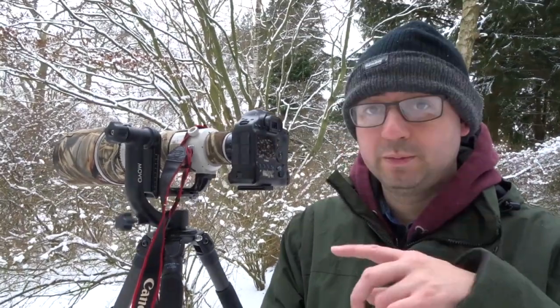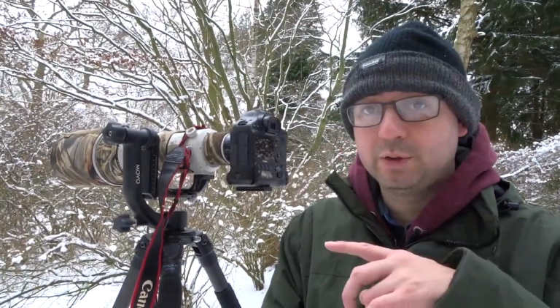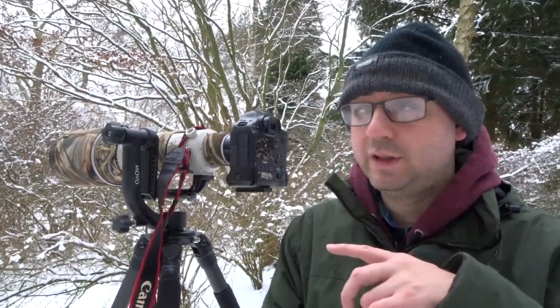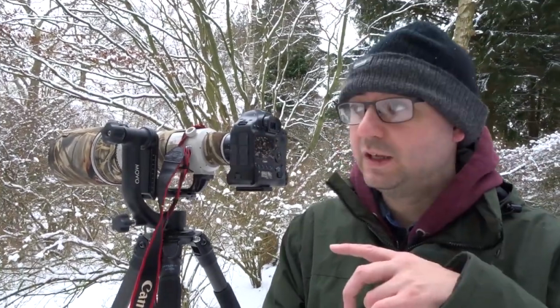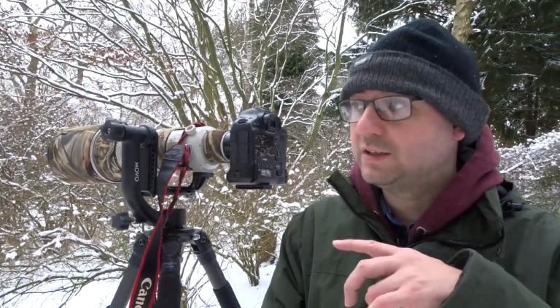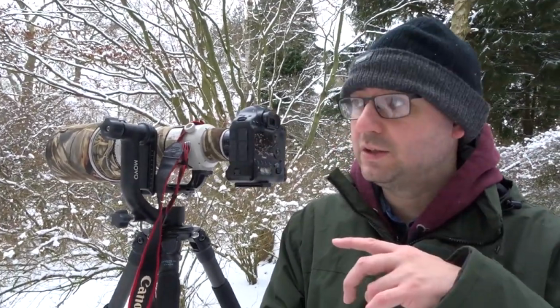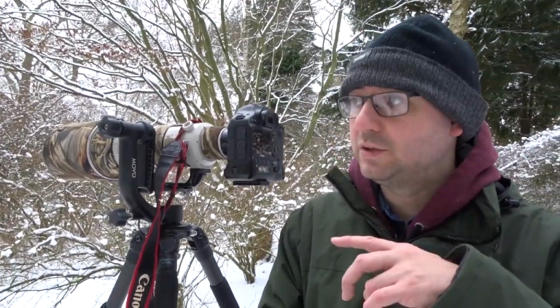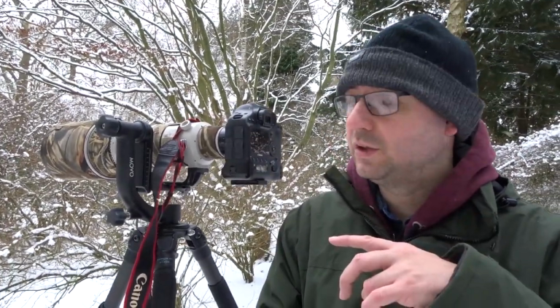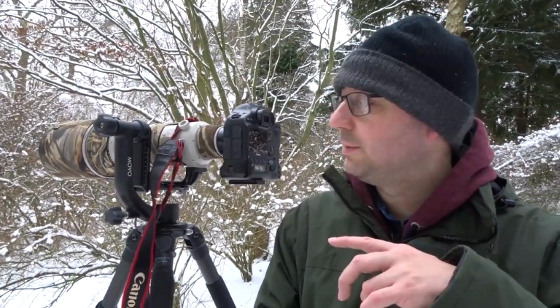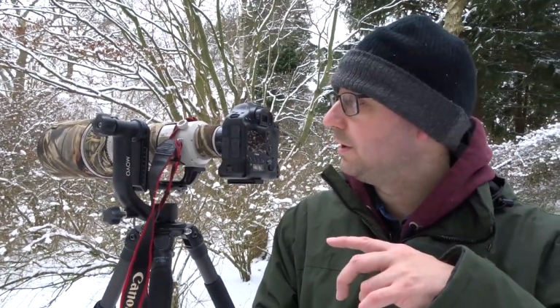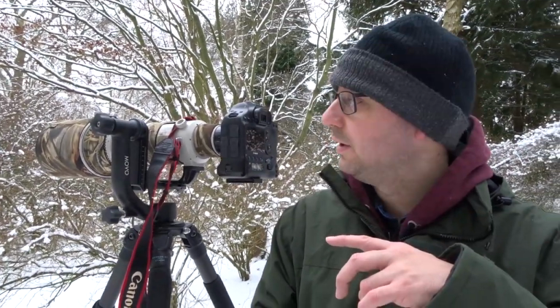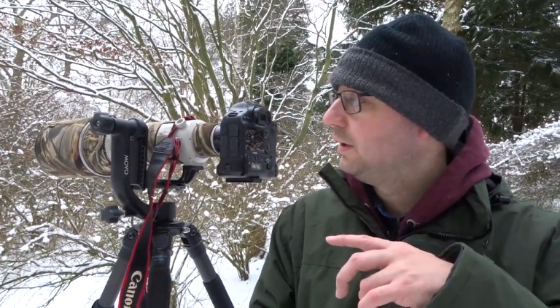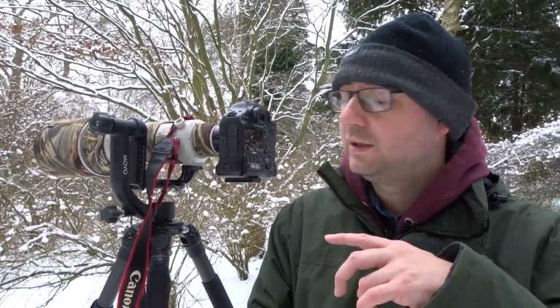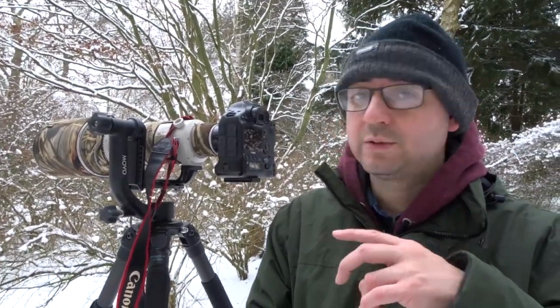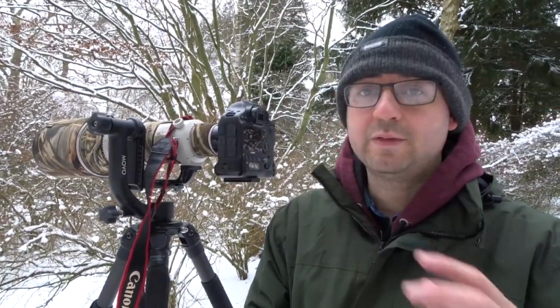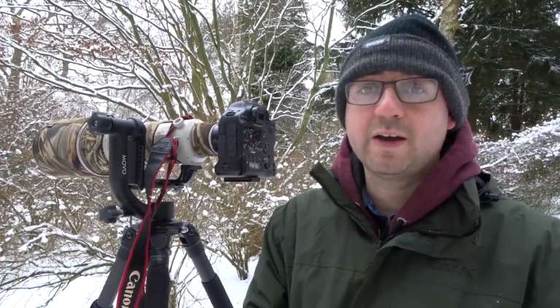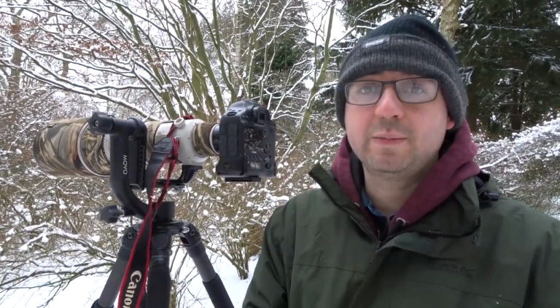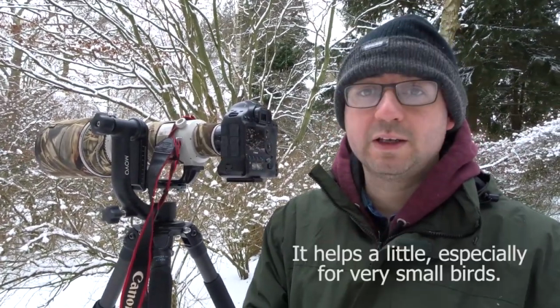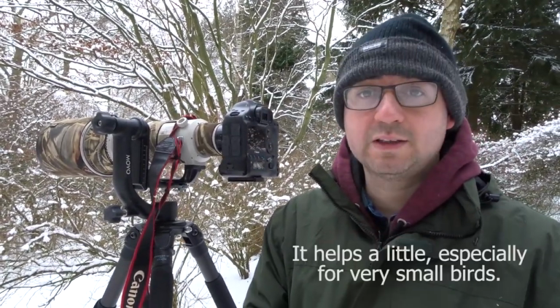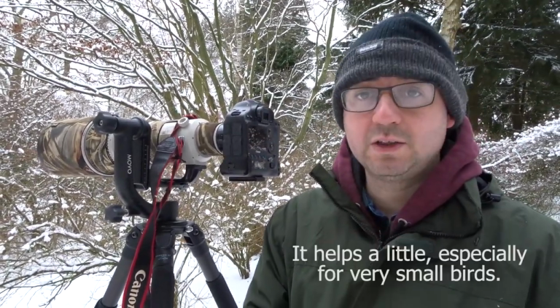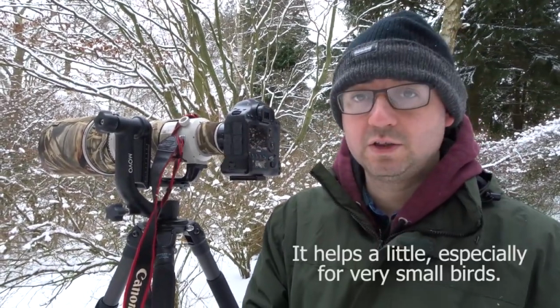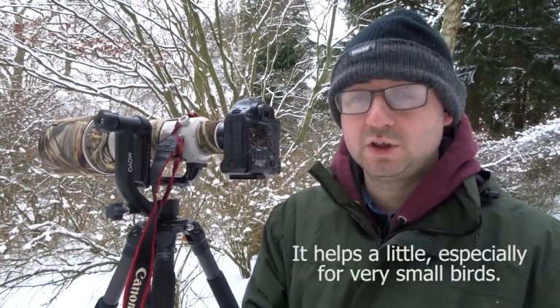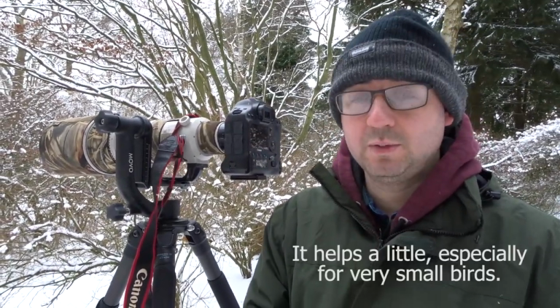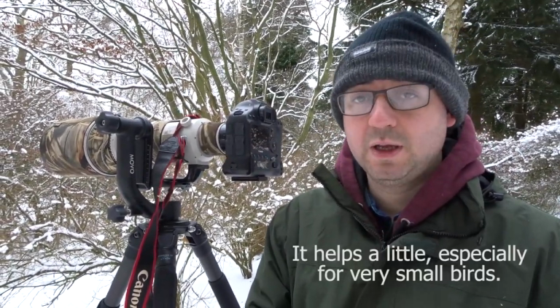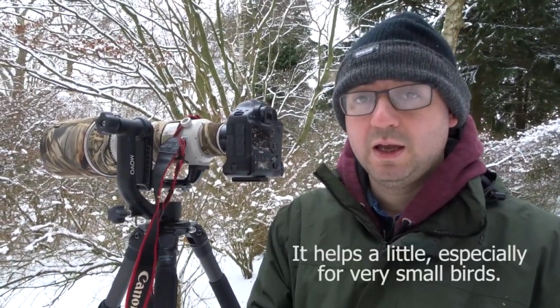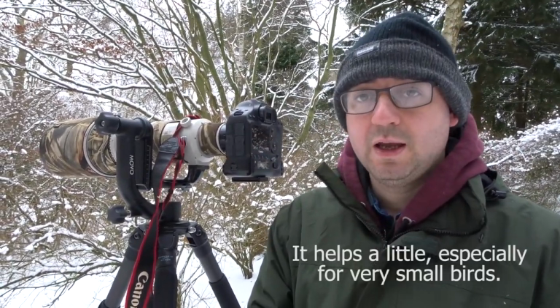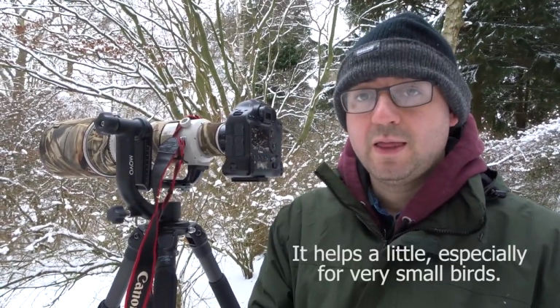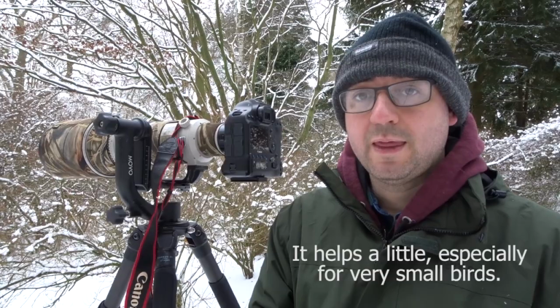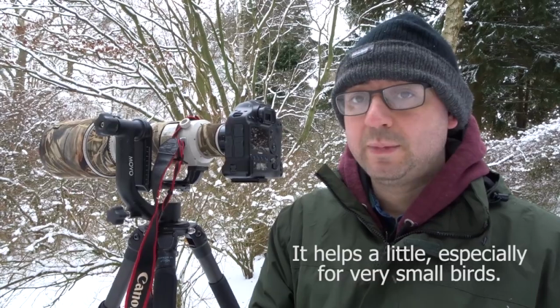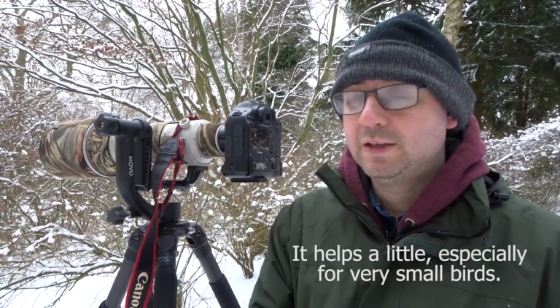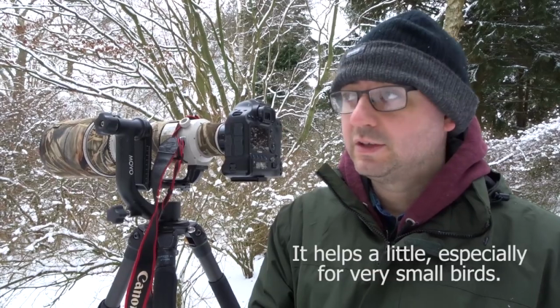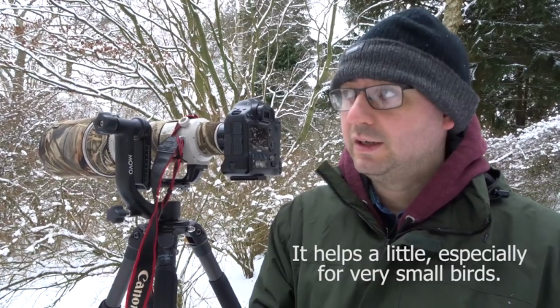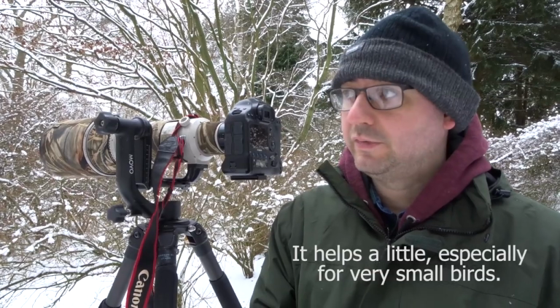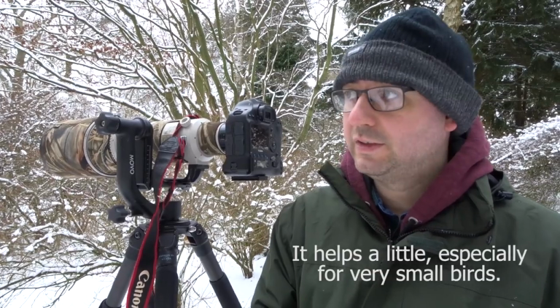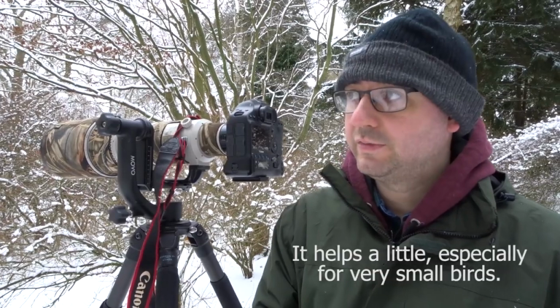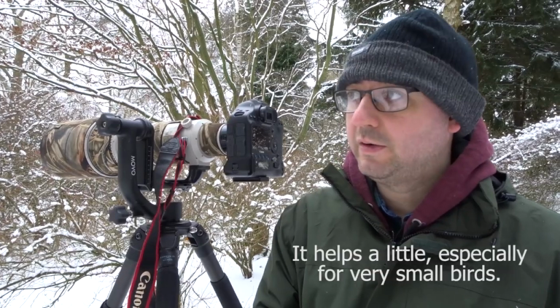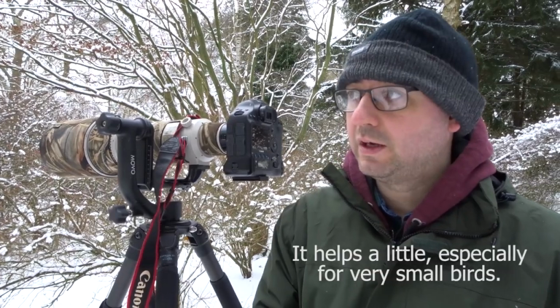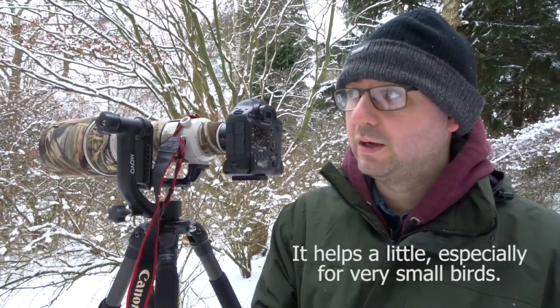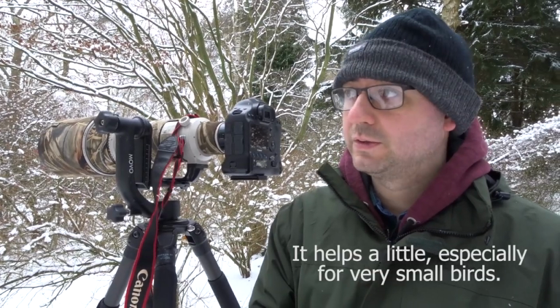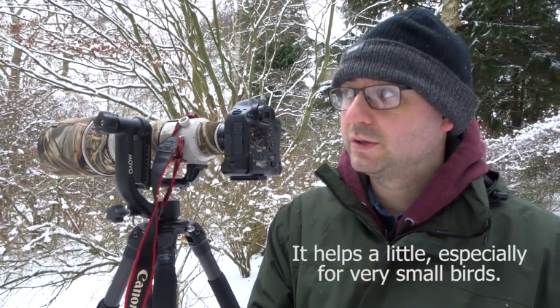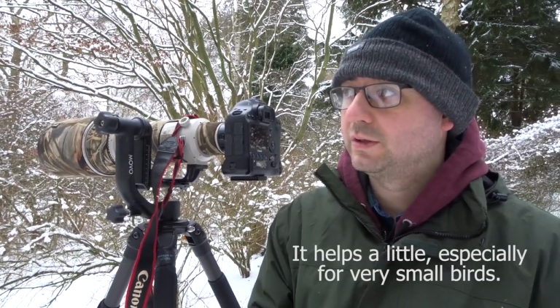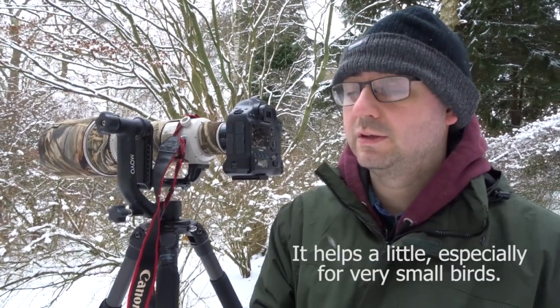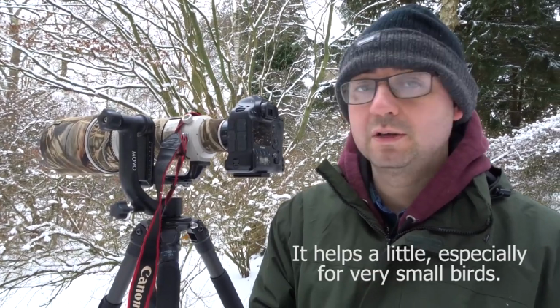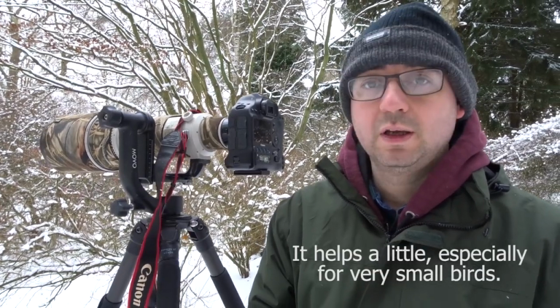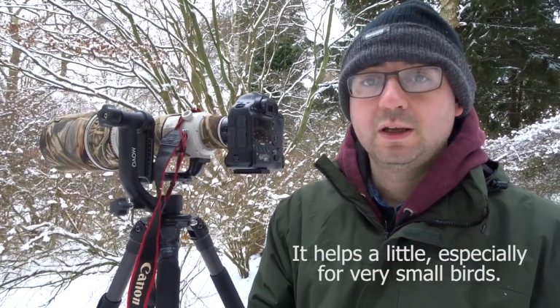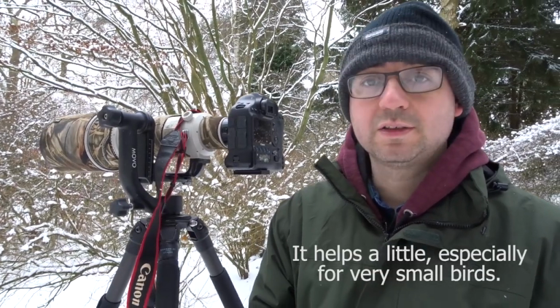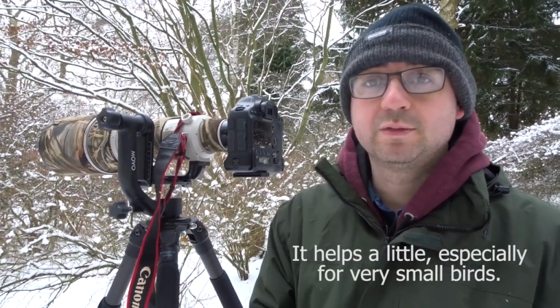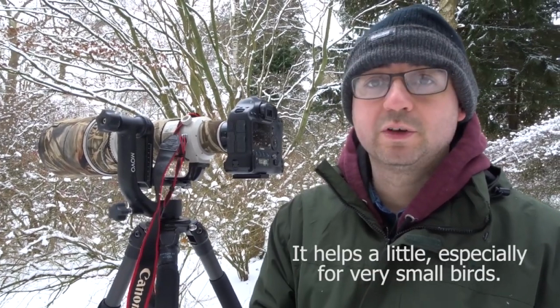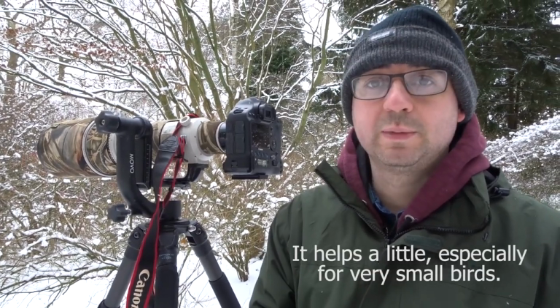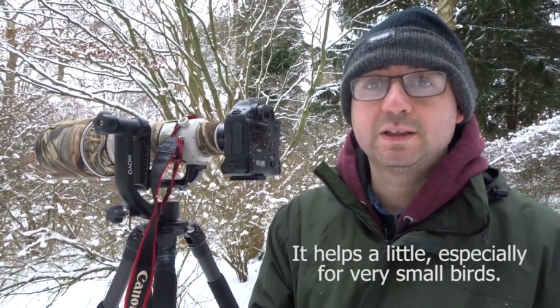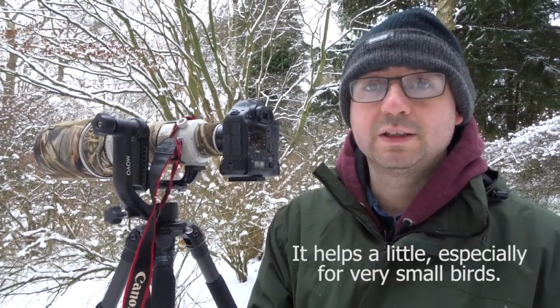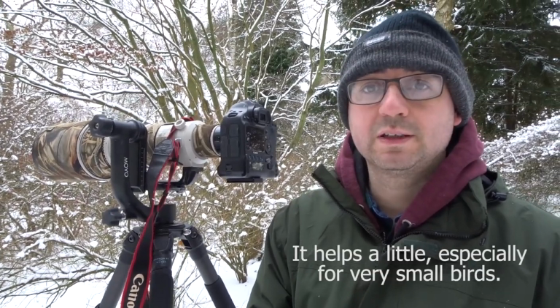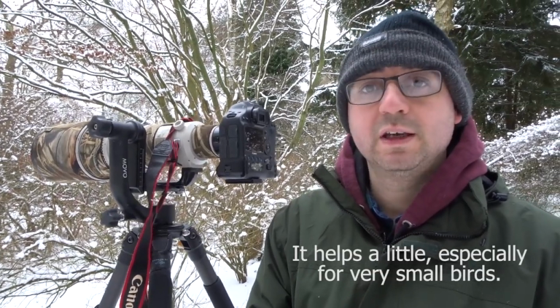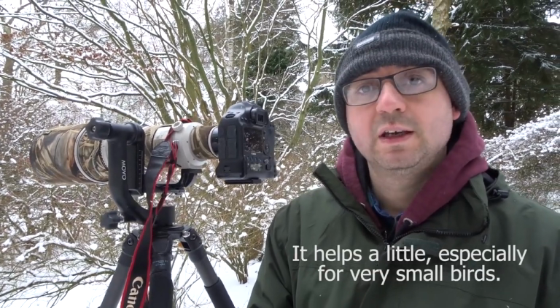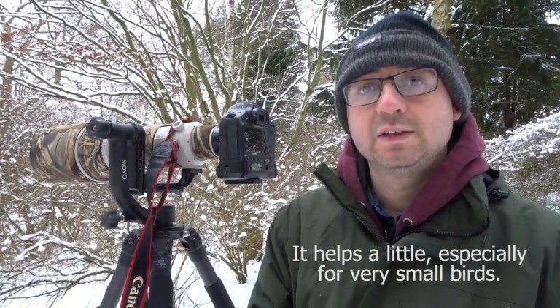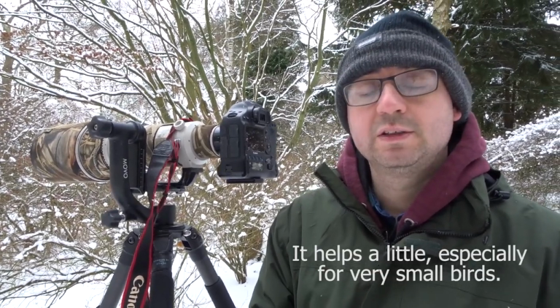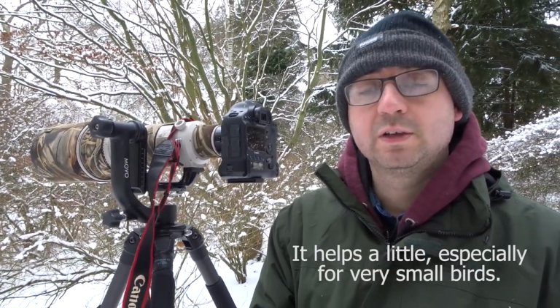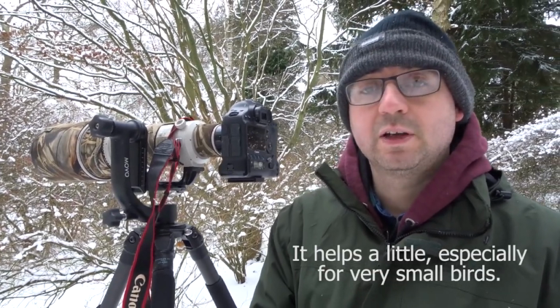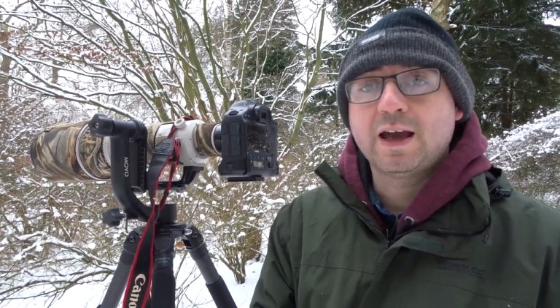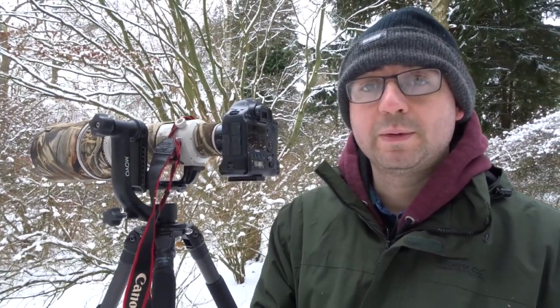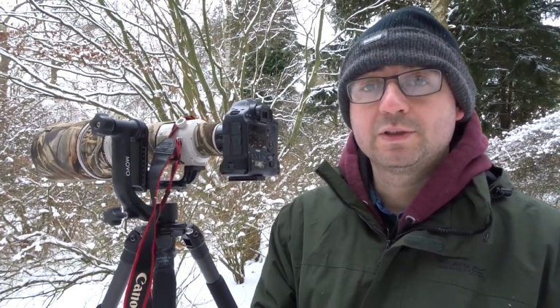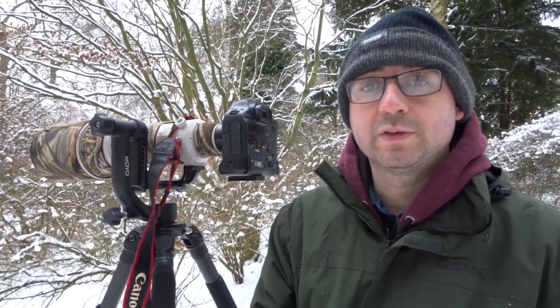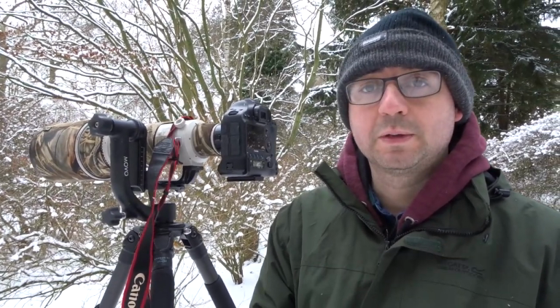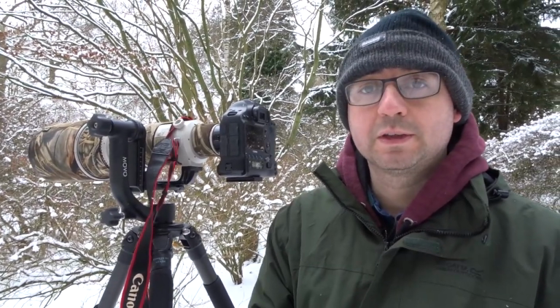Putting on a 25mm extension tube means that if a bird is very close — less than four meters — it will still allow me to focus.